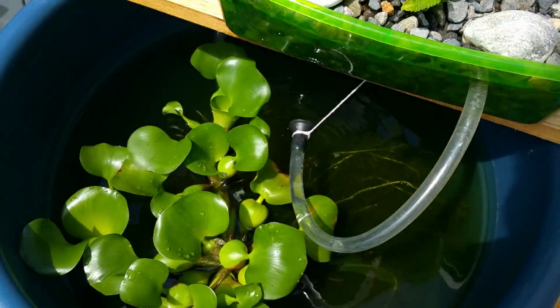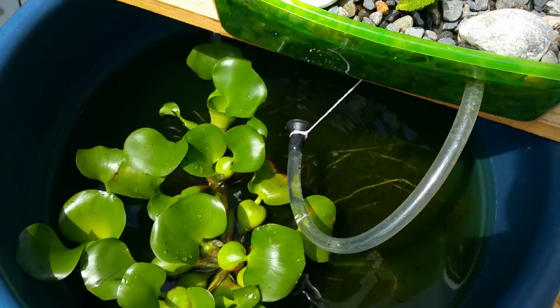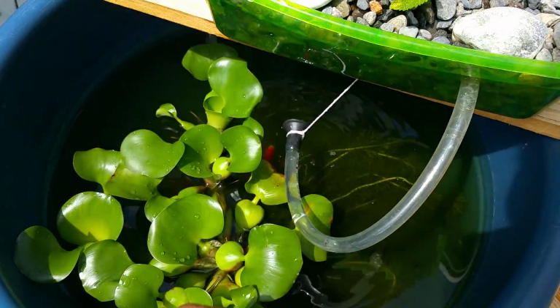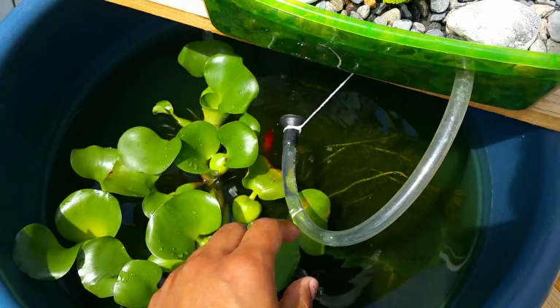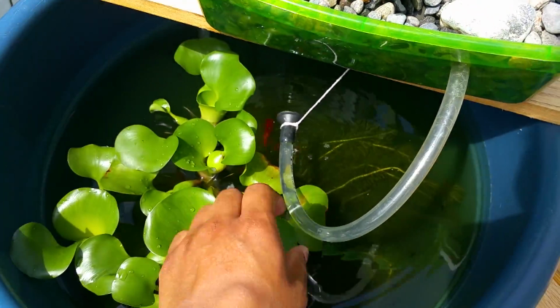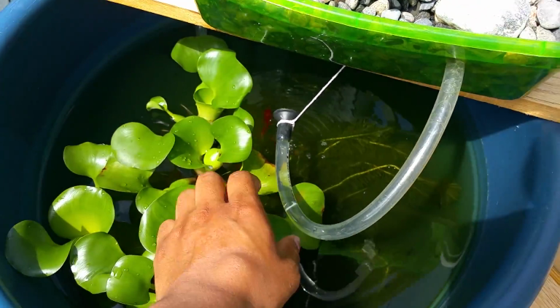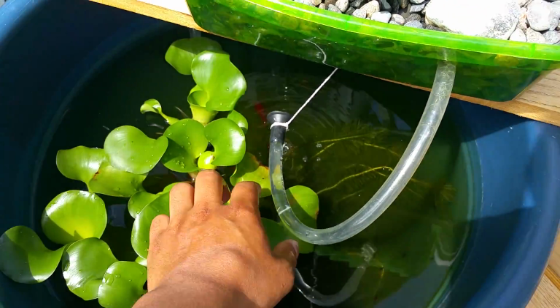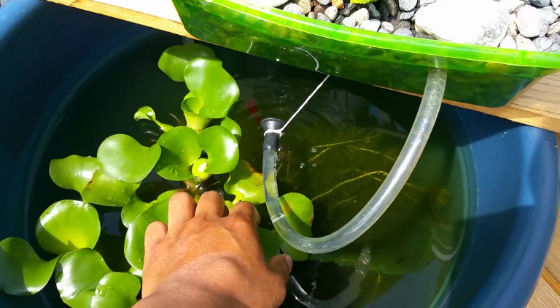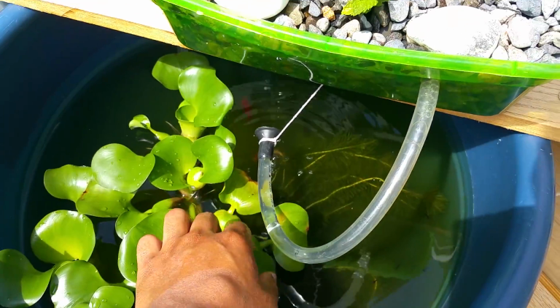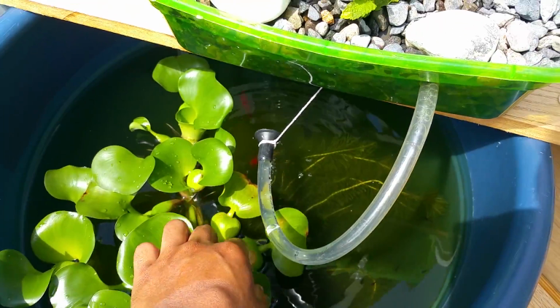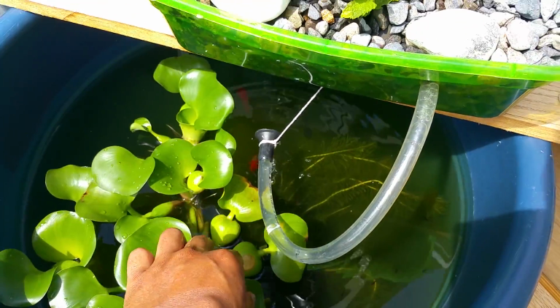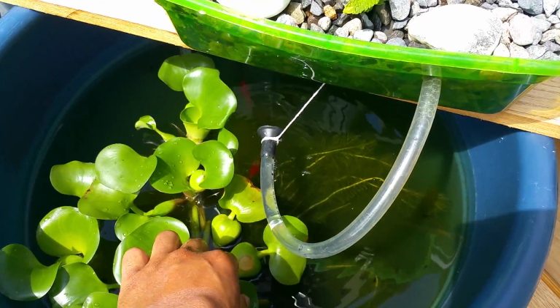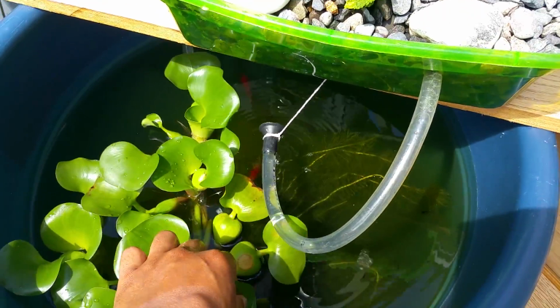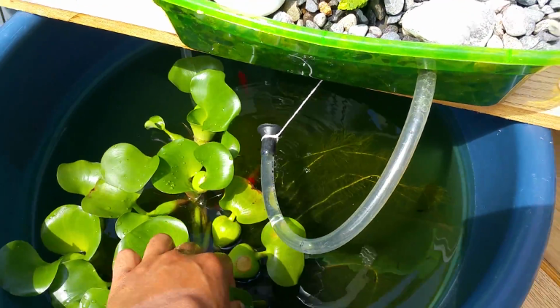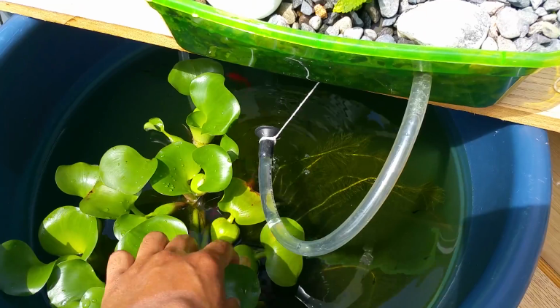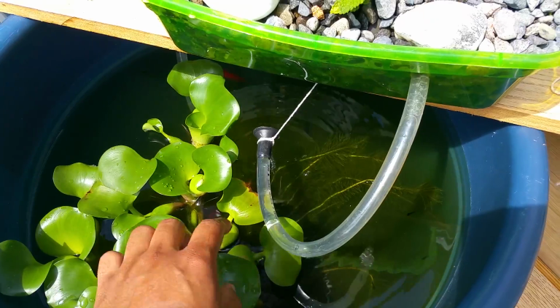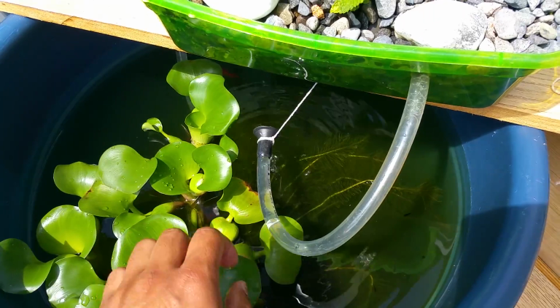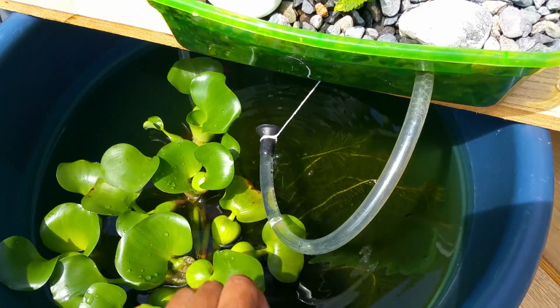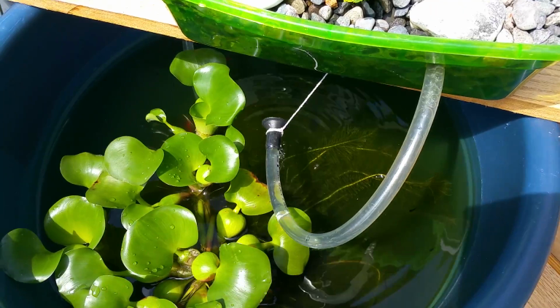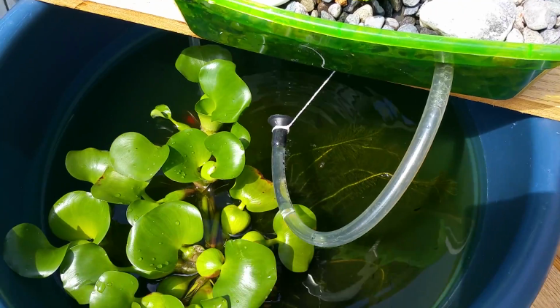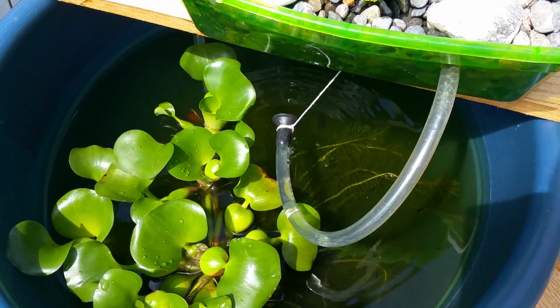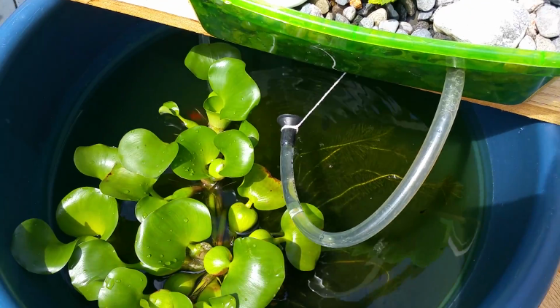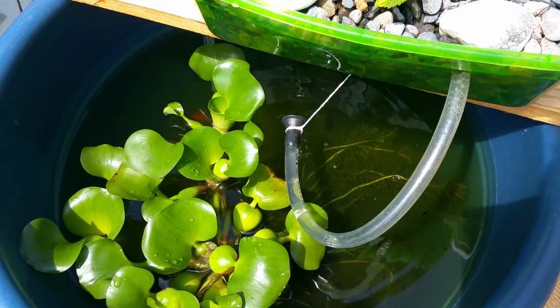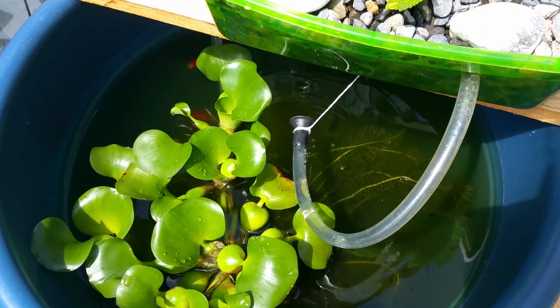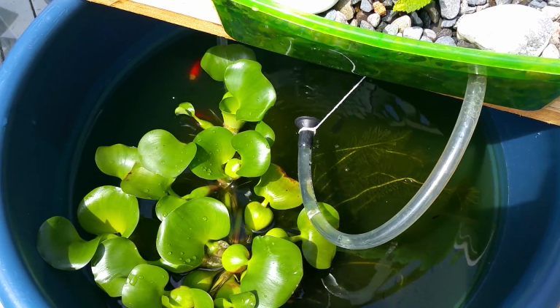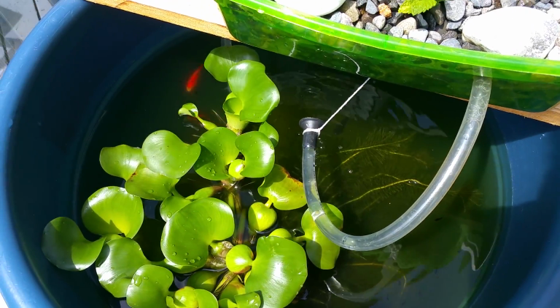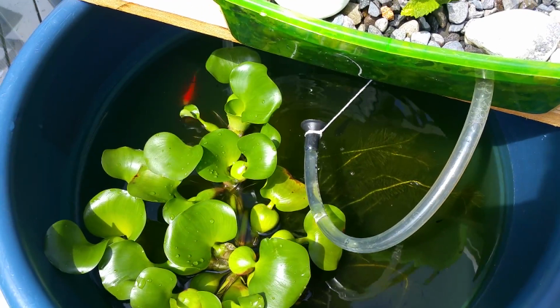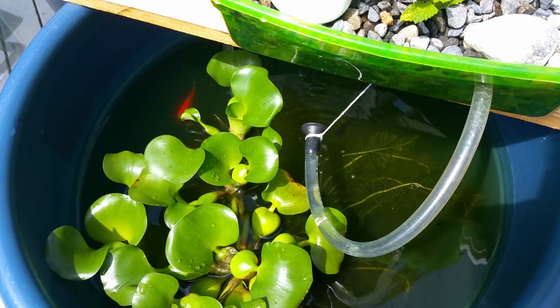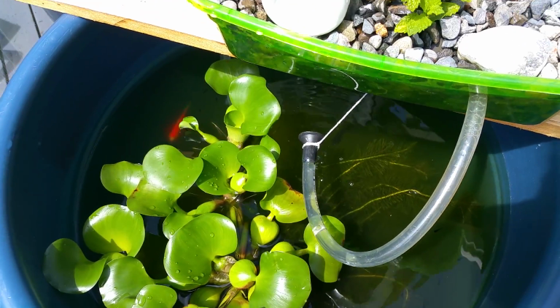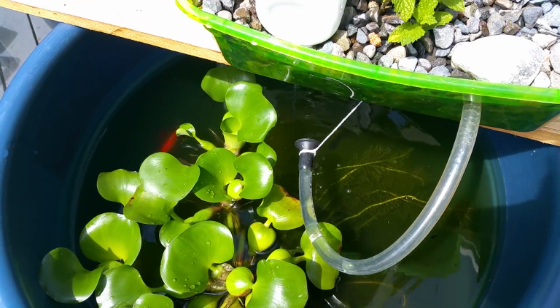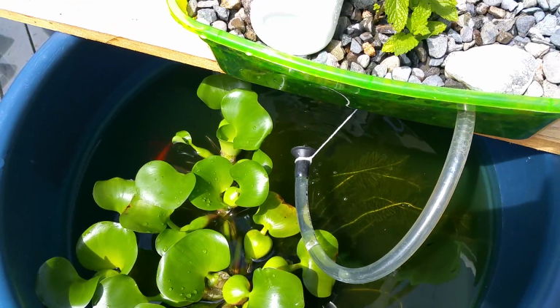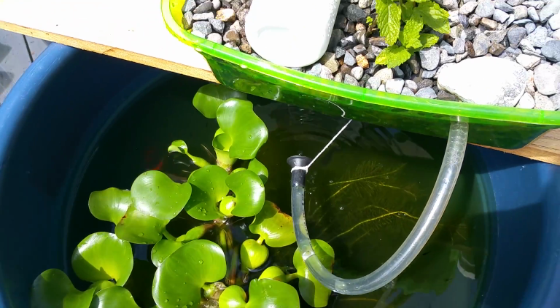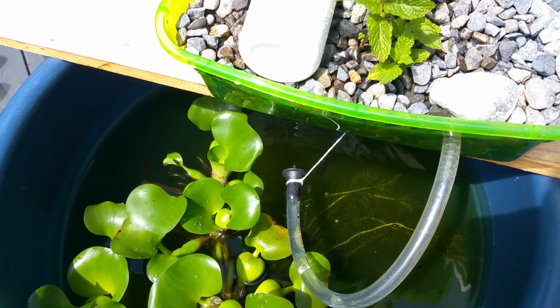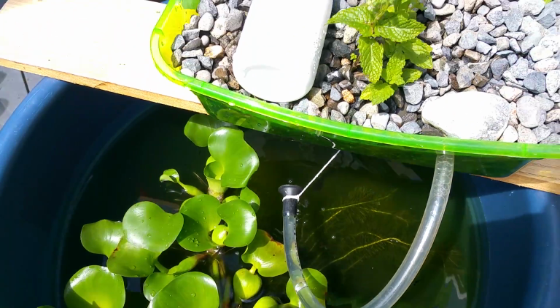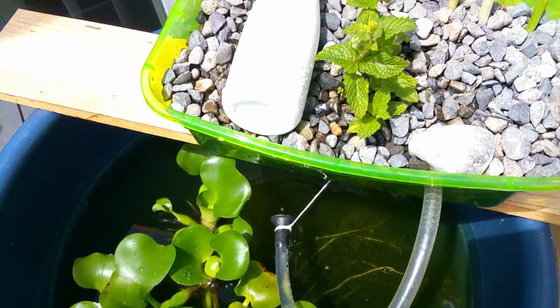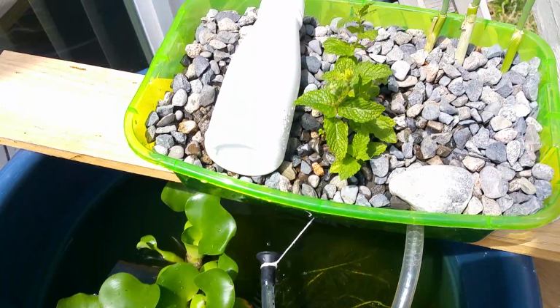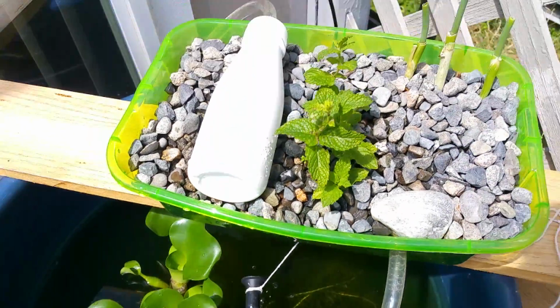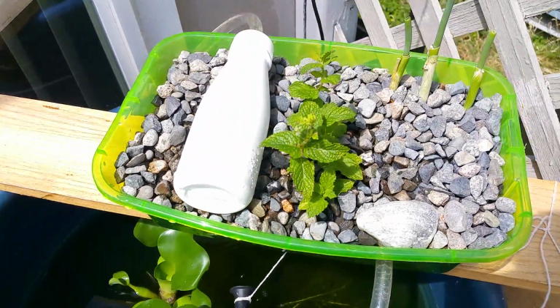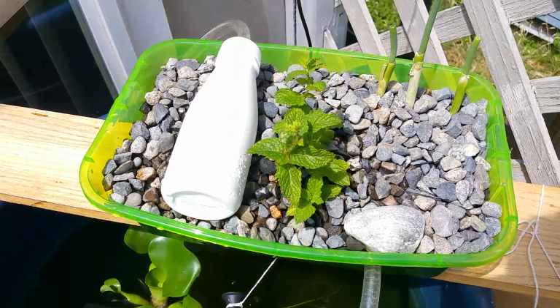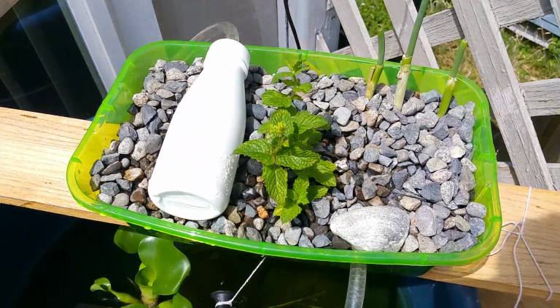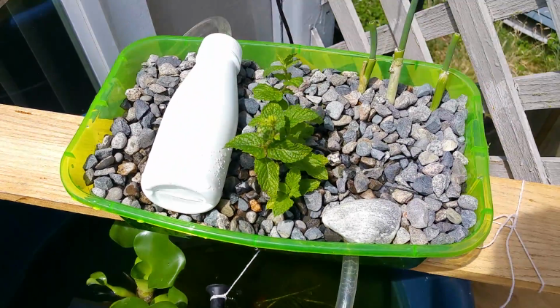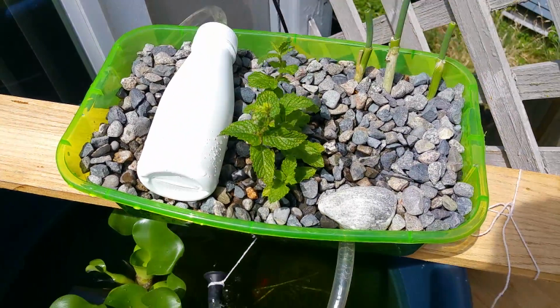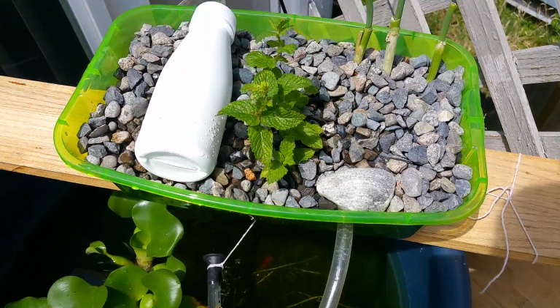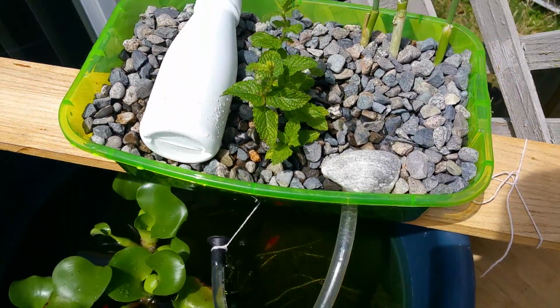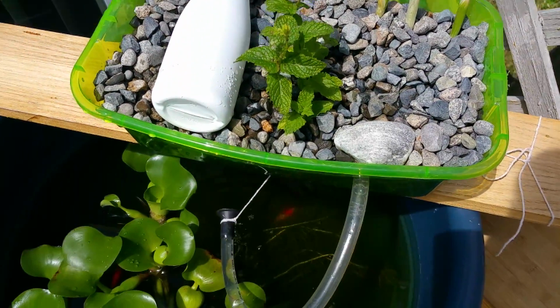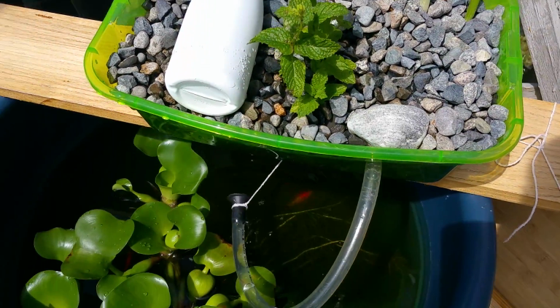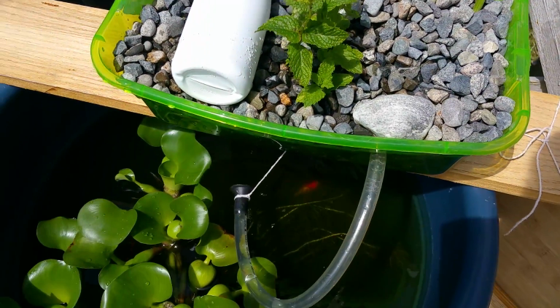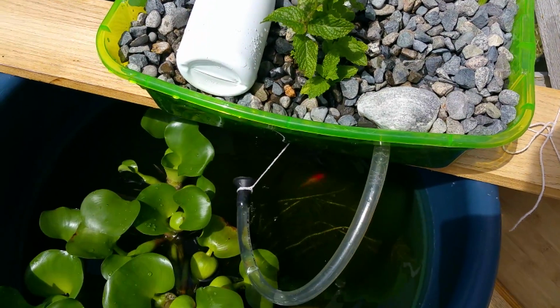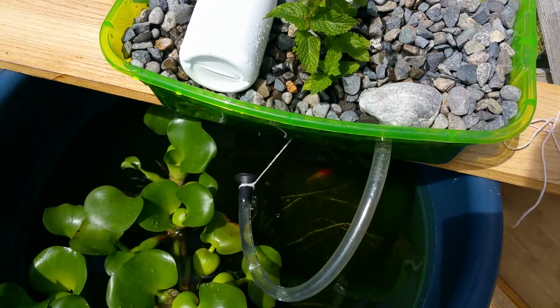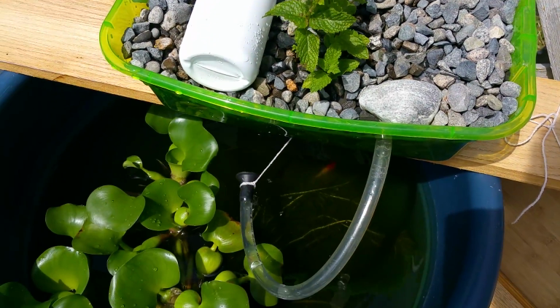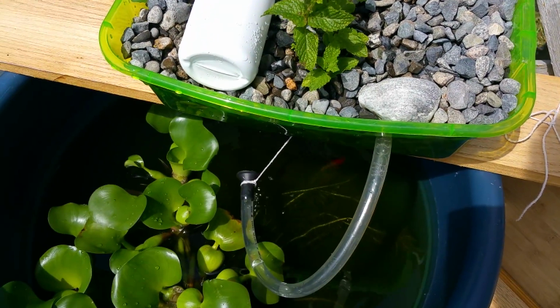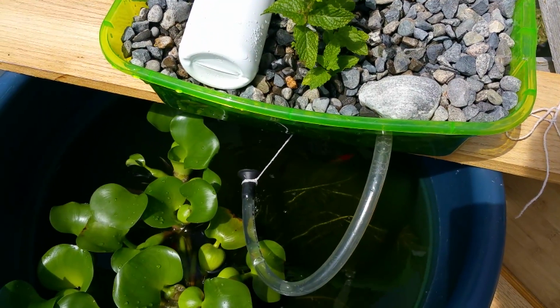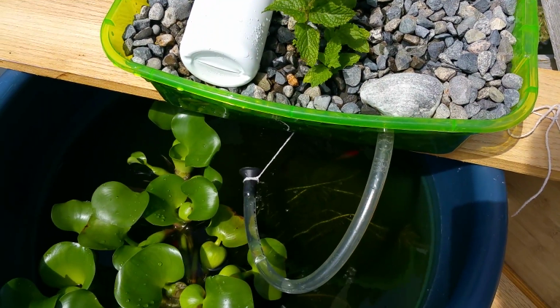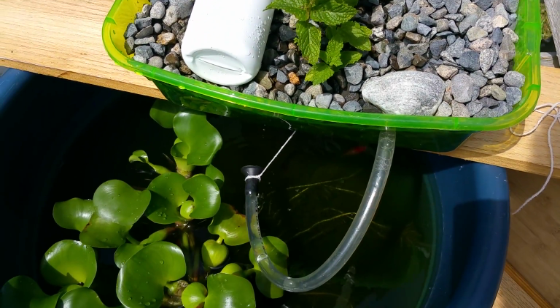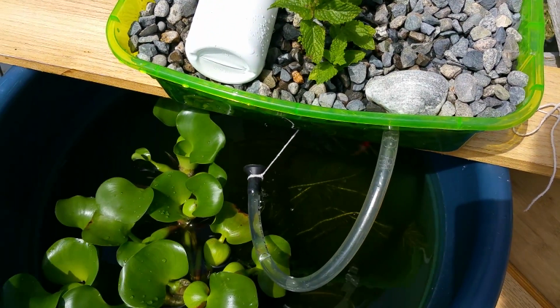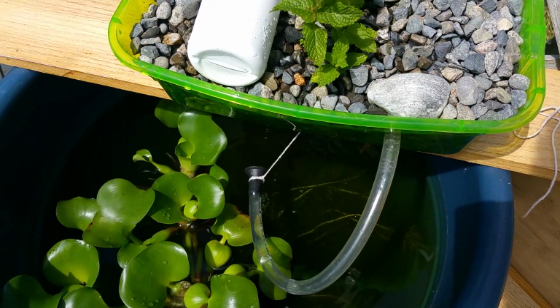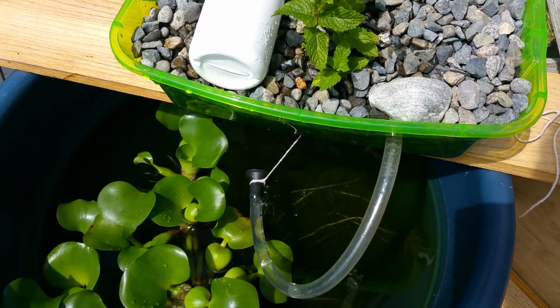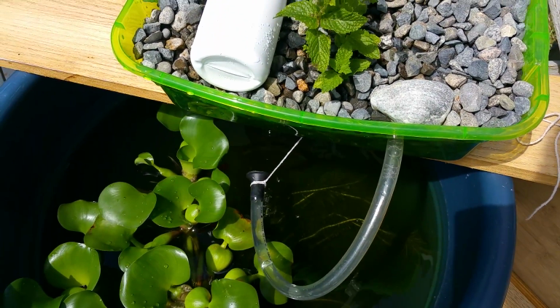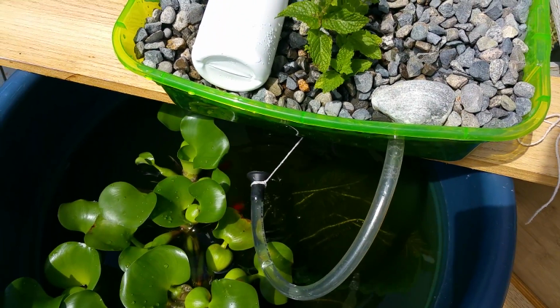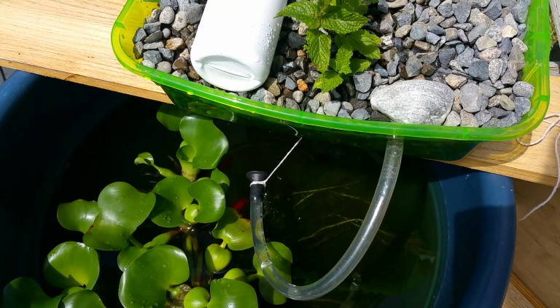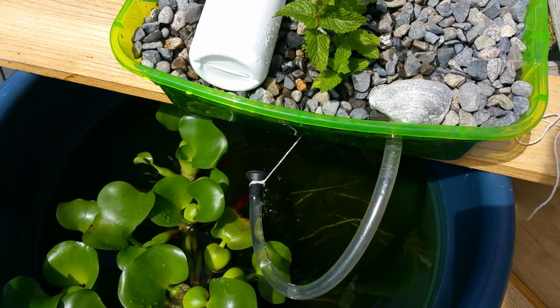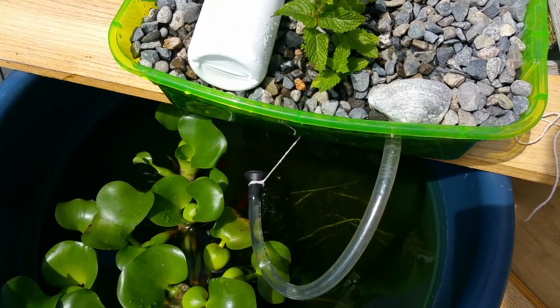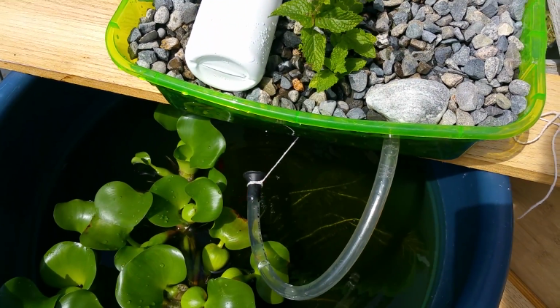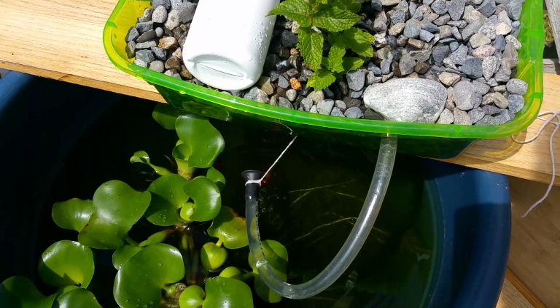If you'd like to watch videos about my fish pond and aquaponics system, you can check that out on my channel.